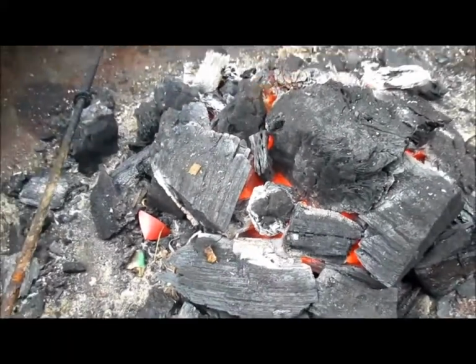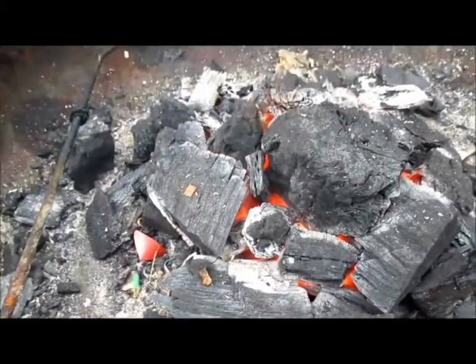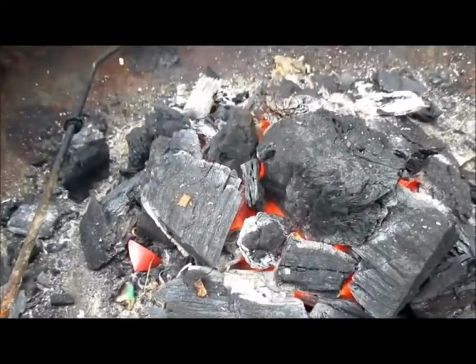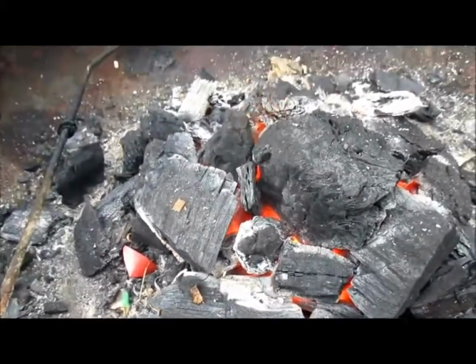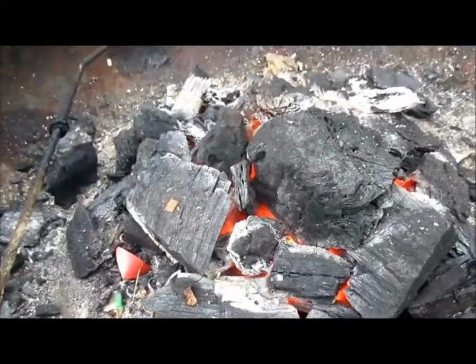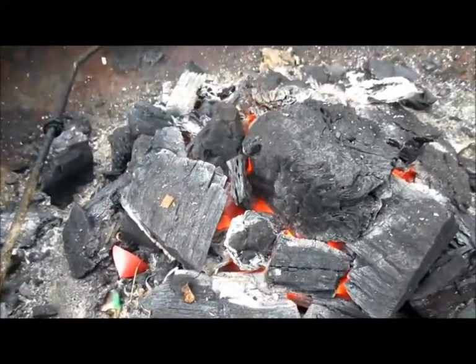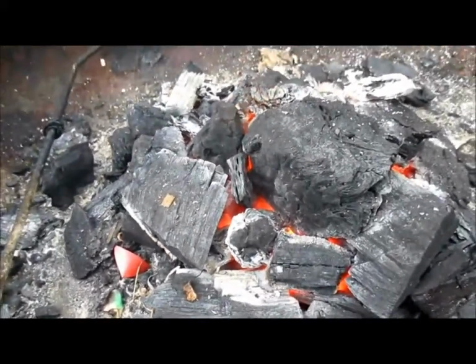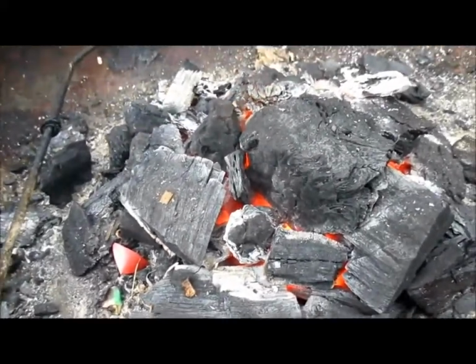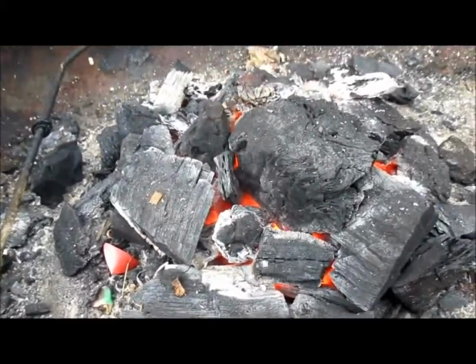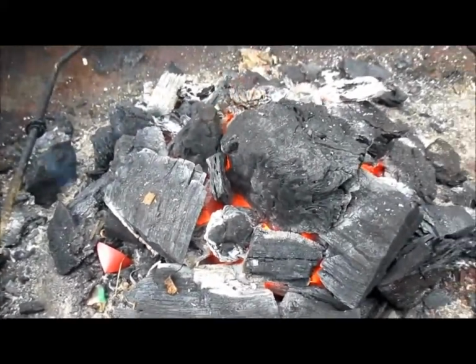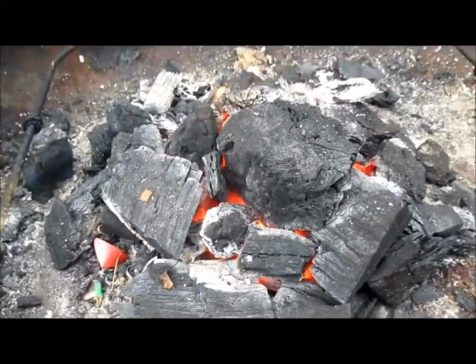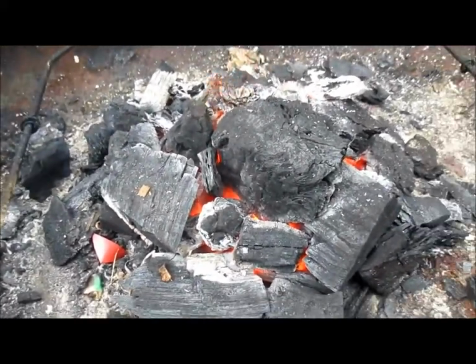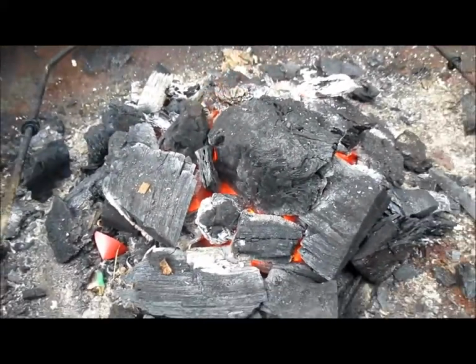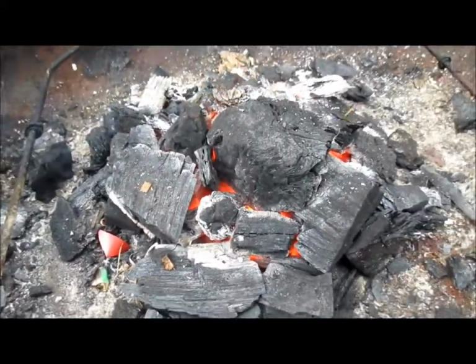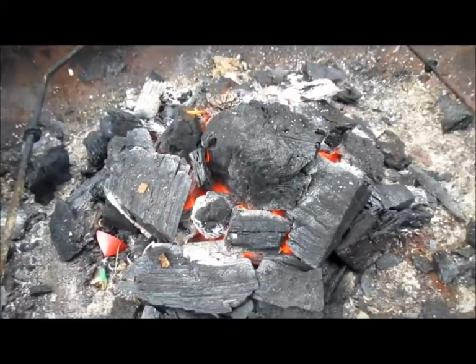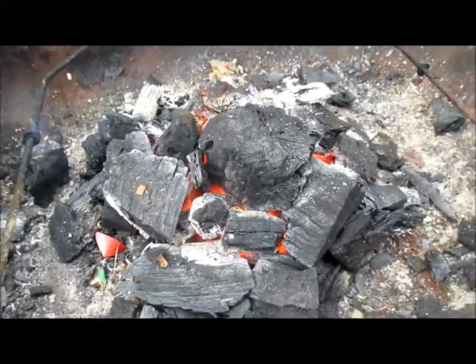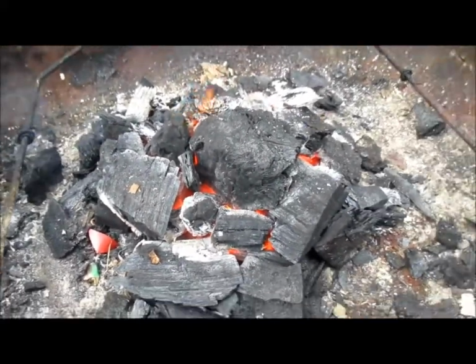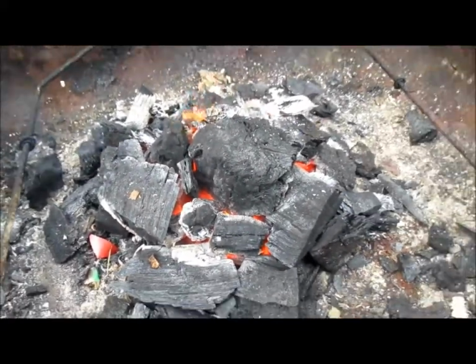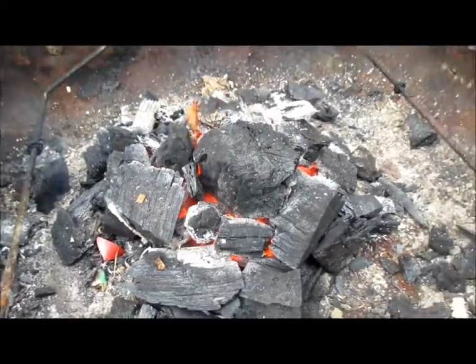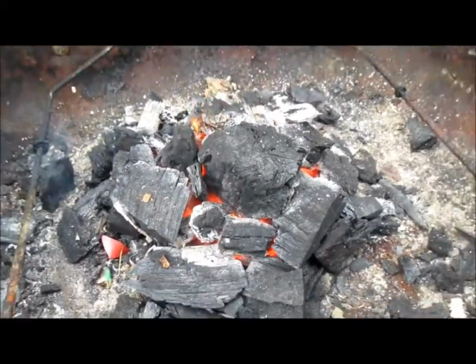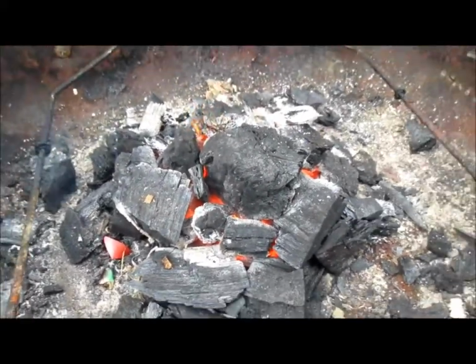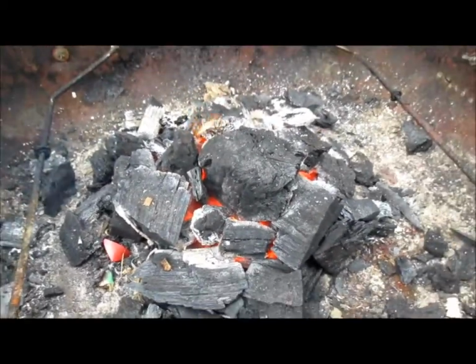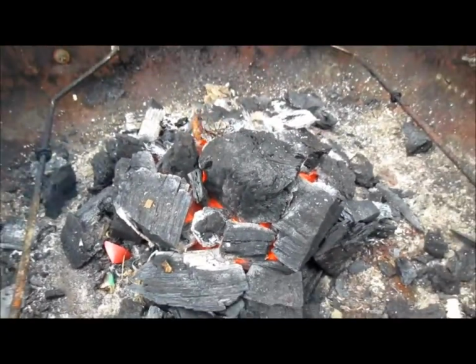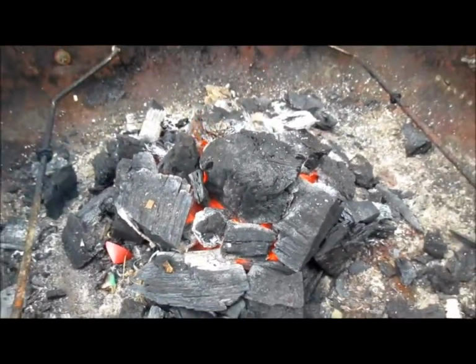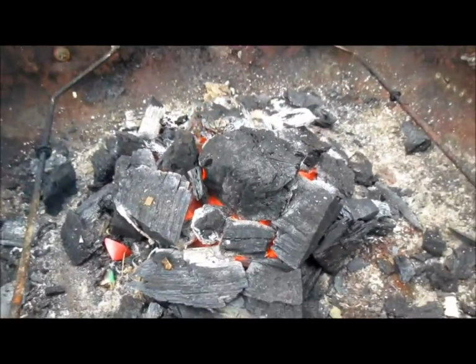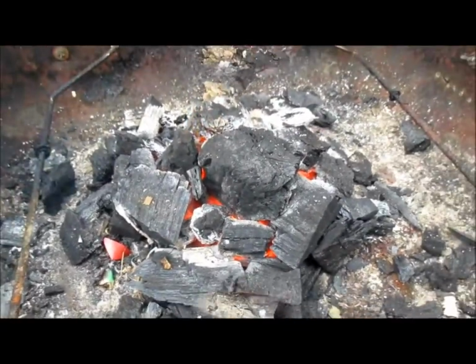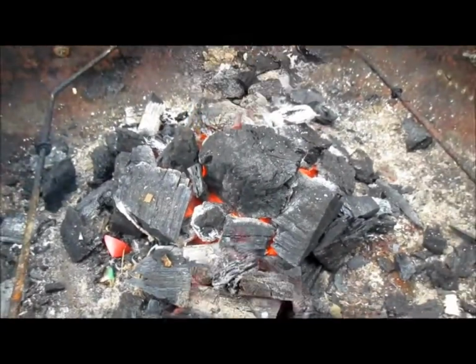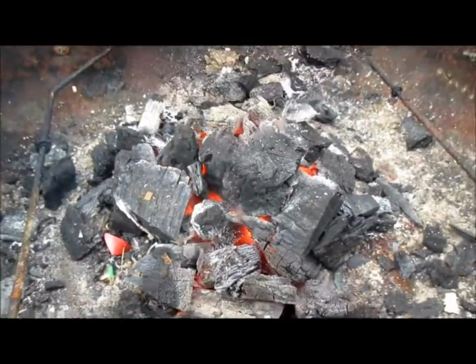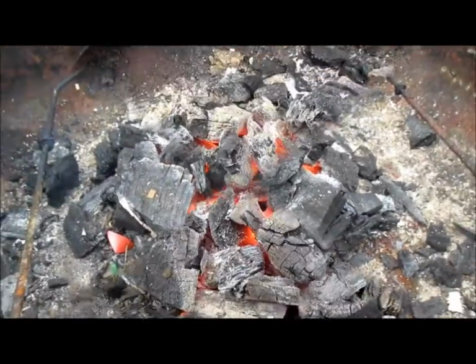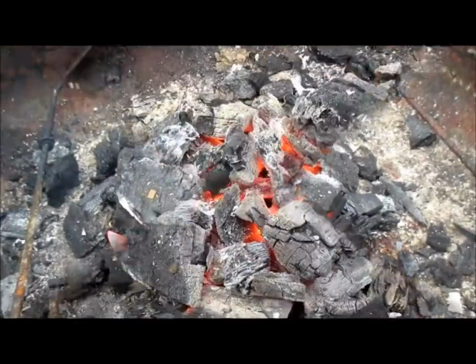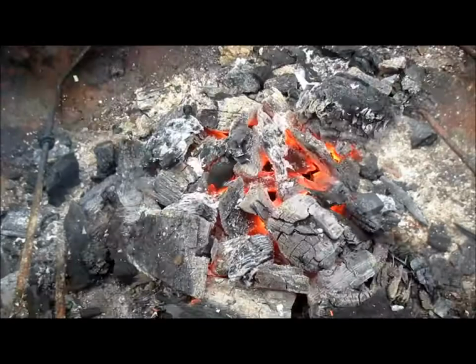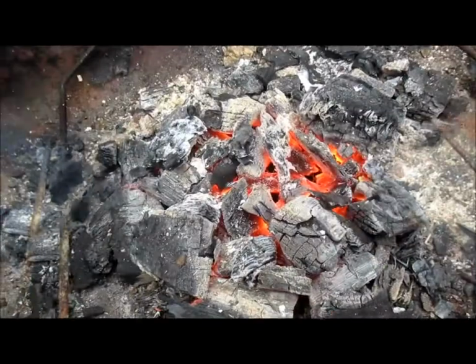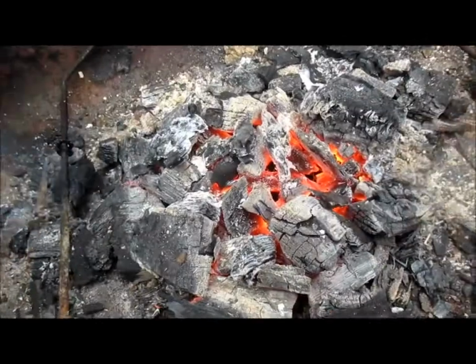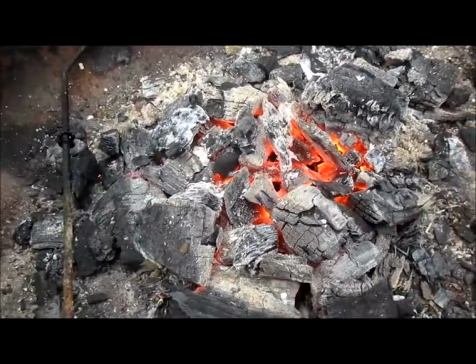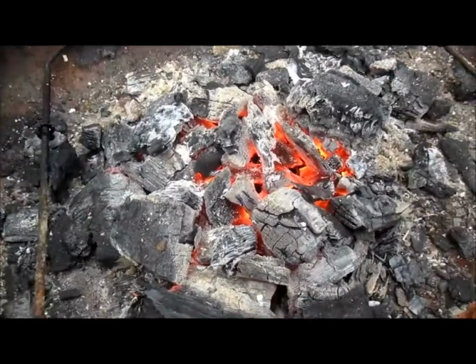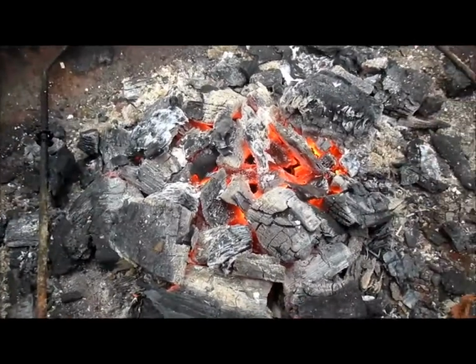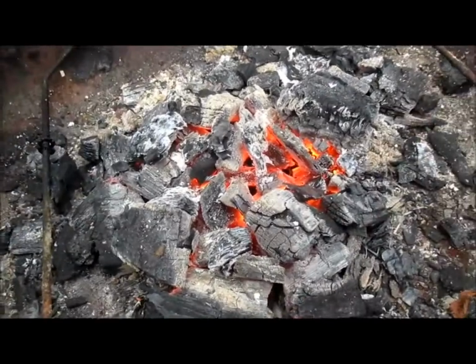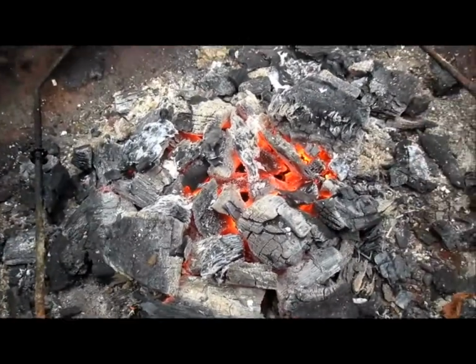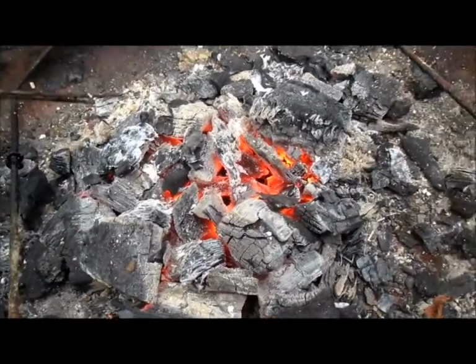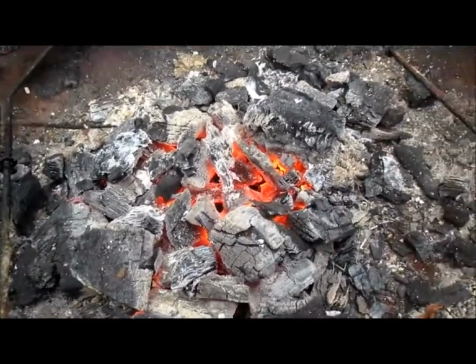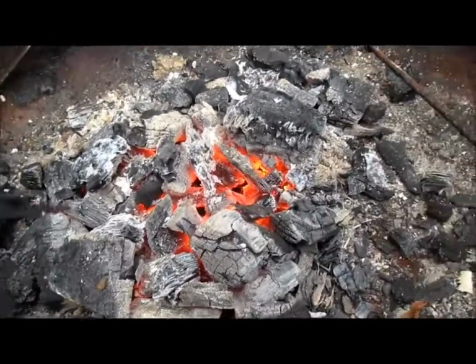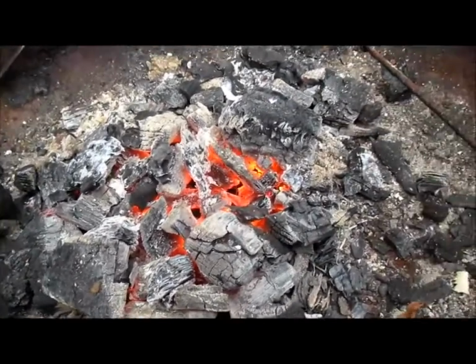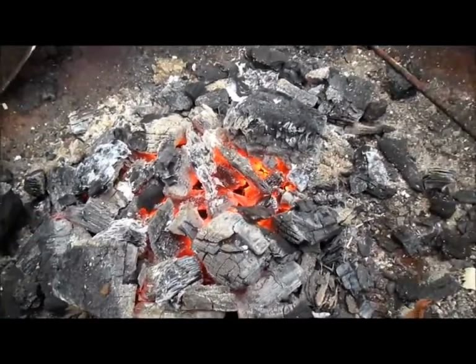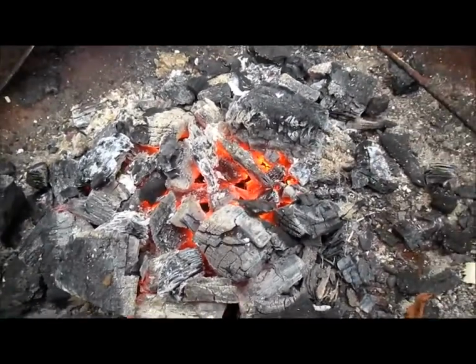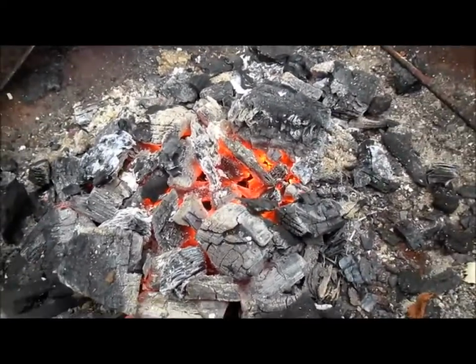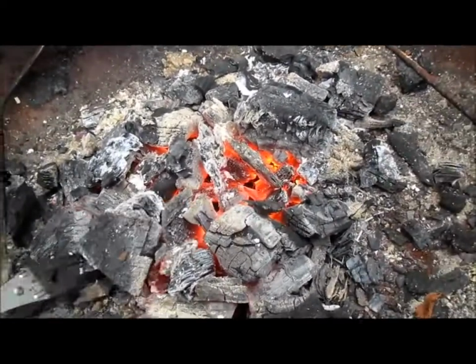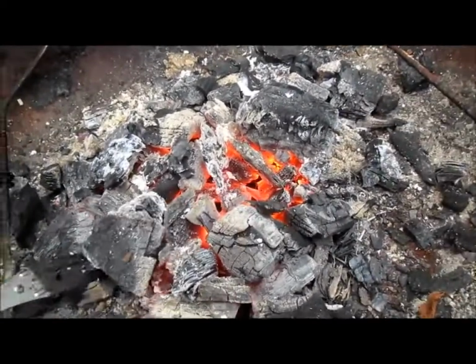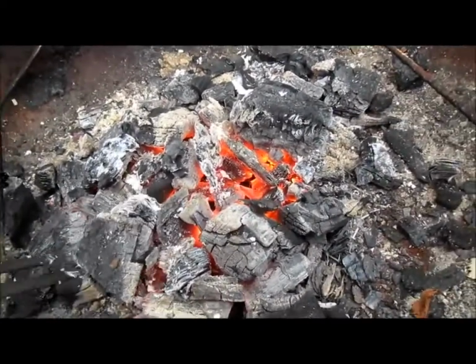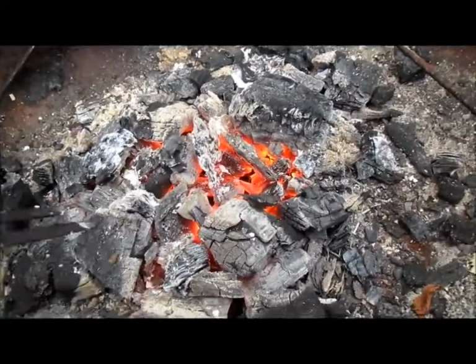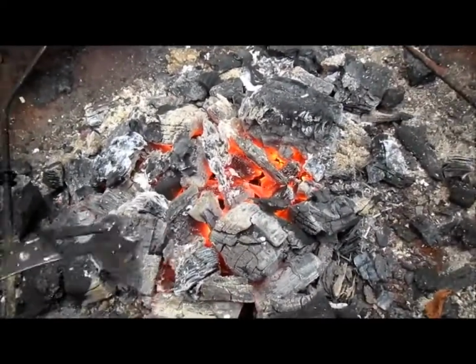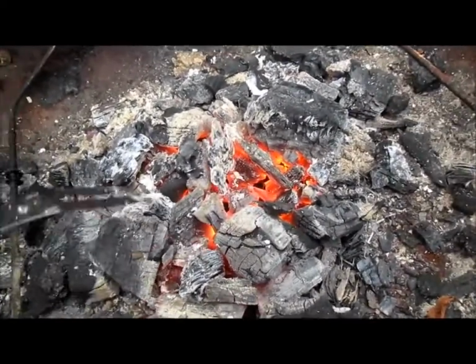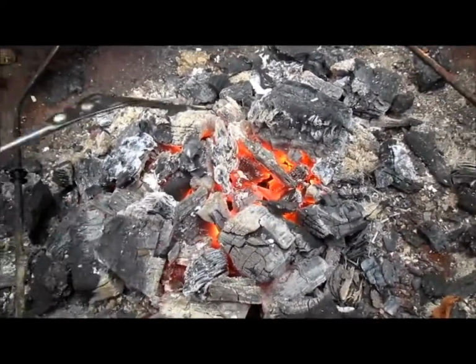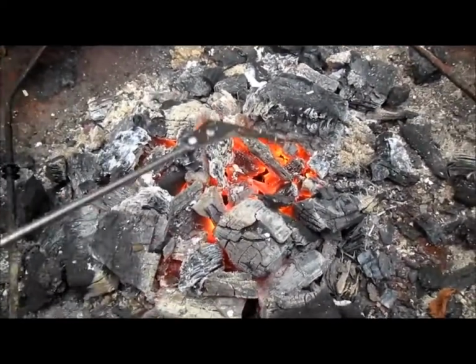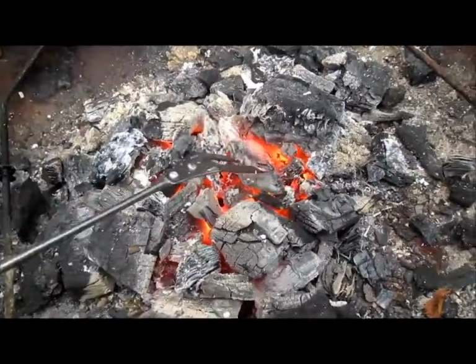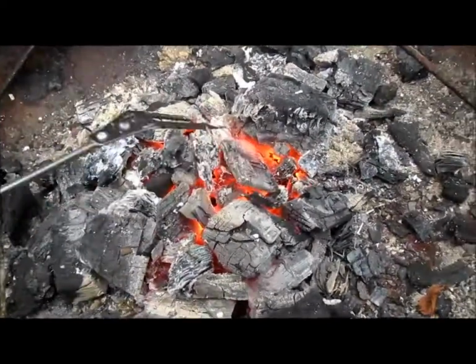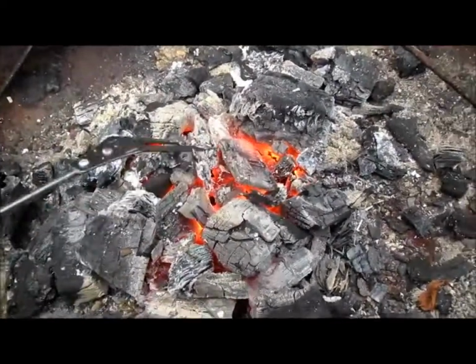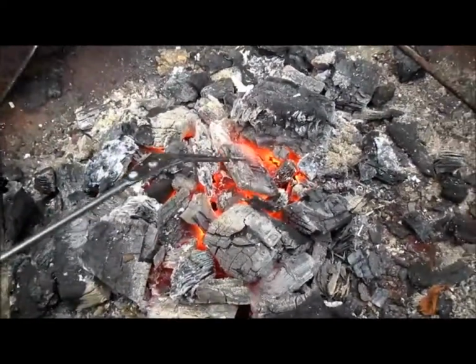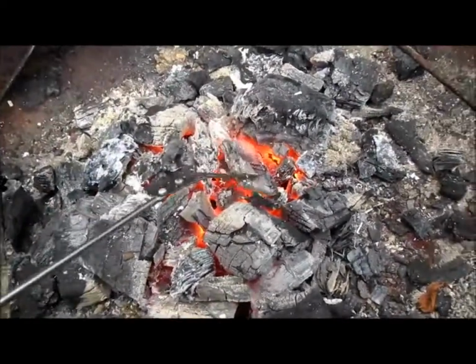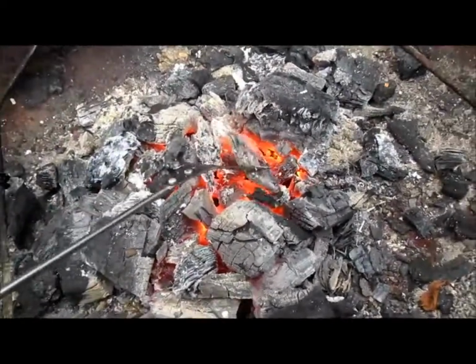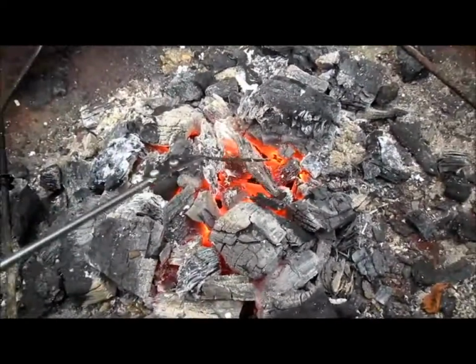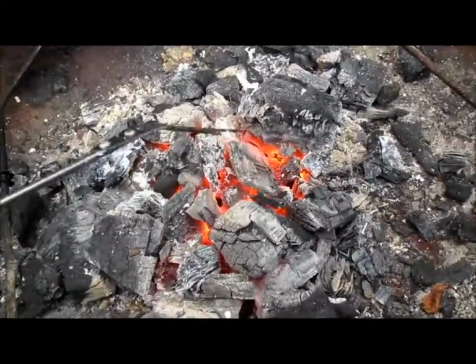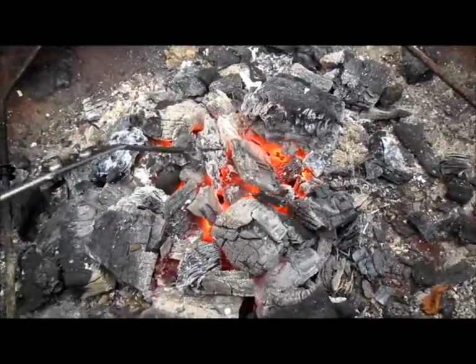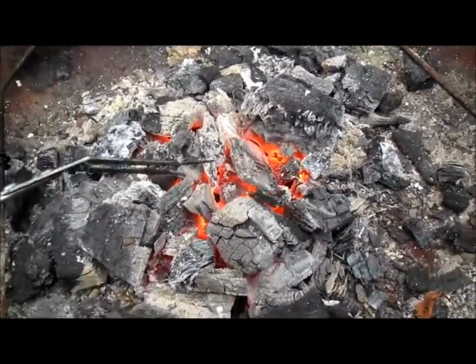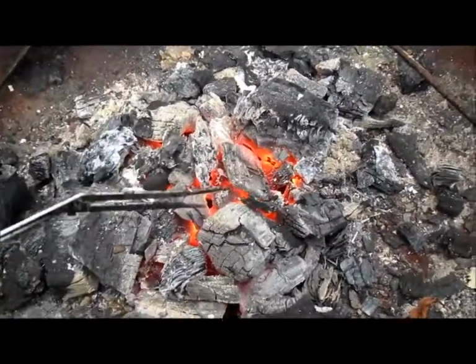Give it another couple of minutes and we'll come back to that. We're just coming up to fifteen minutes and that's ready to cook now.